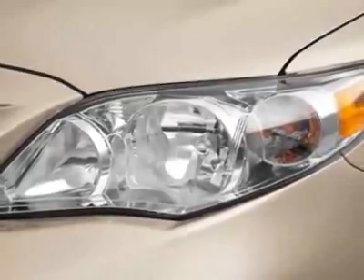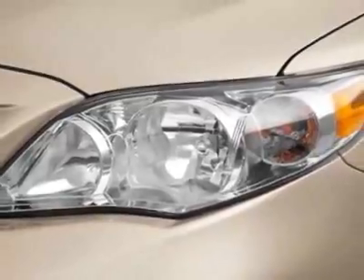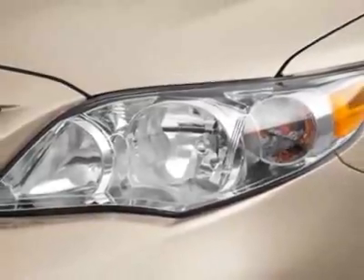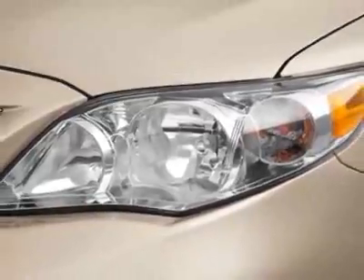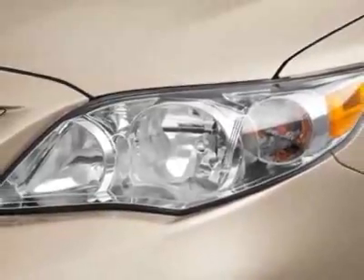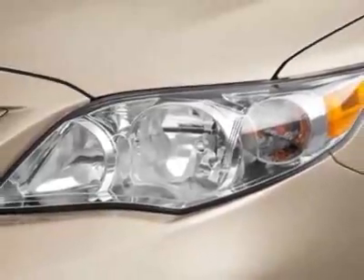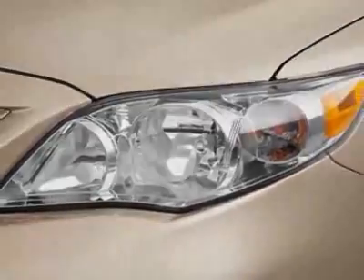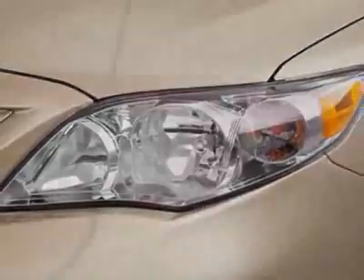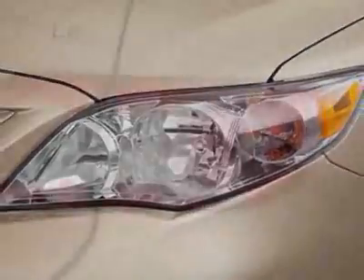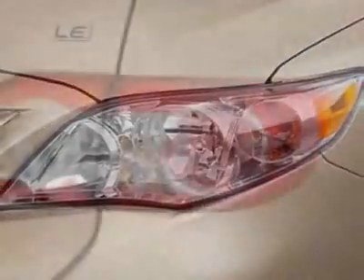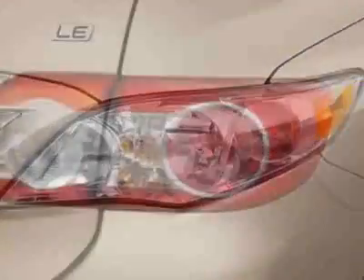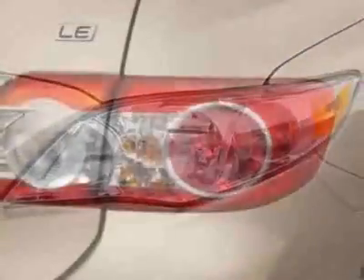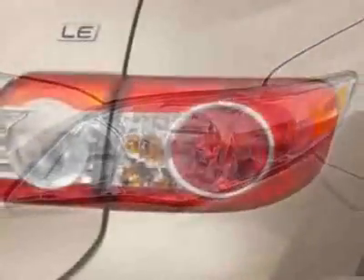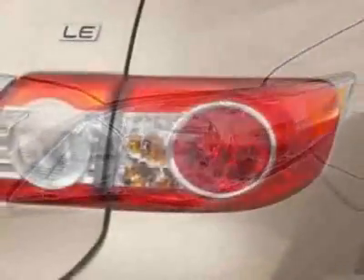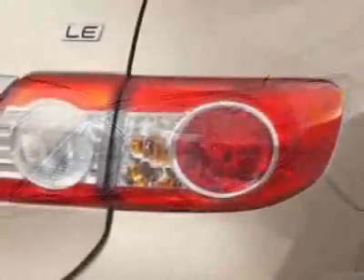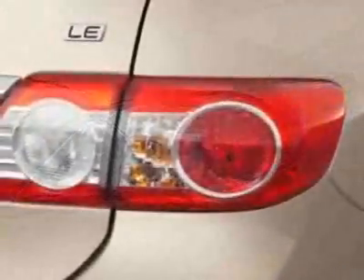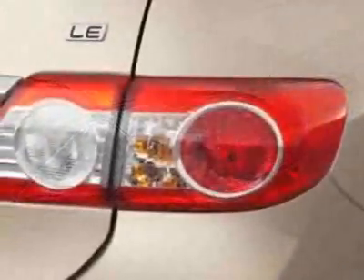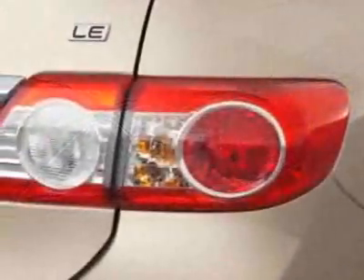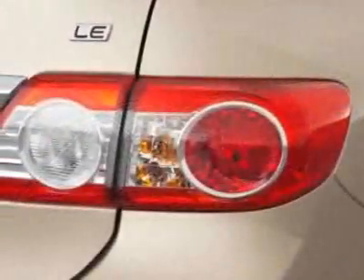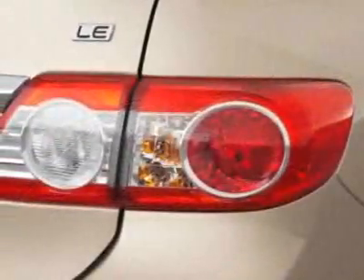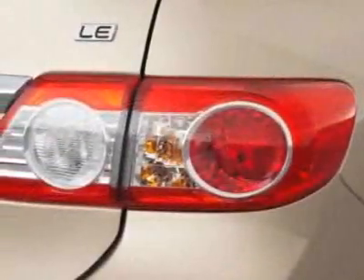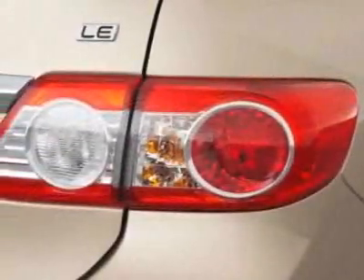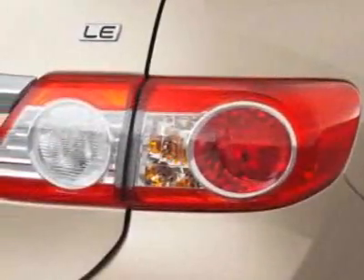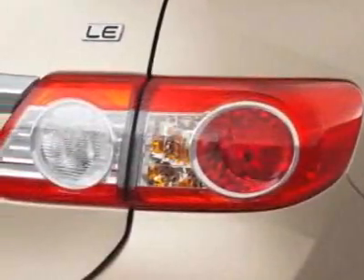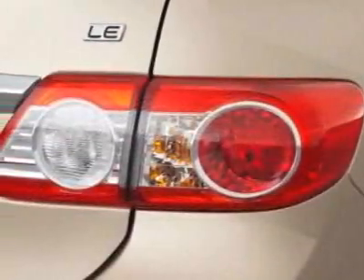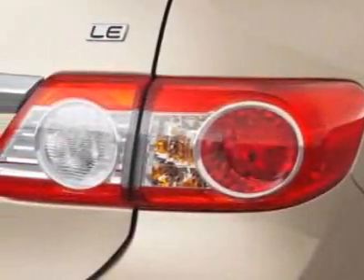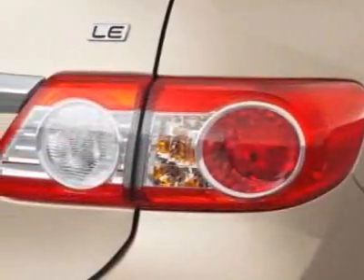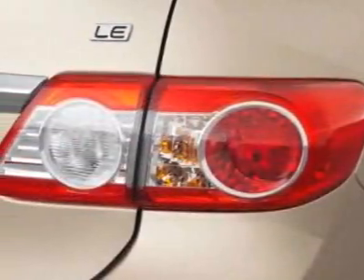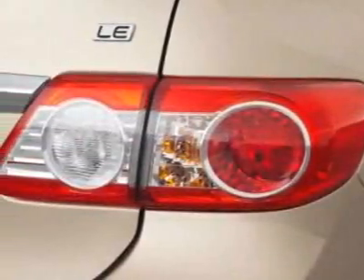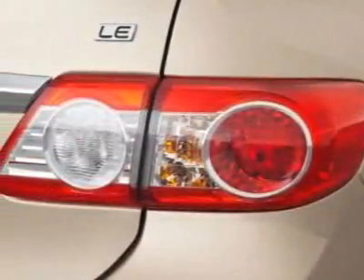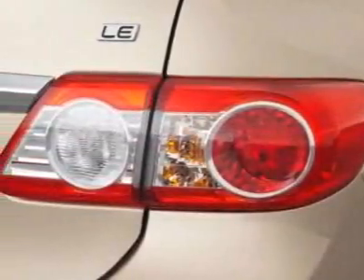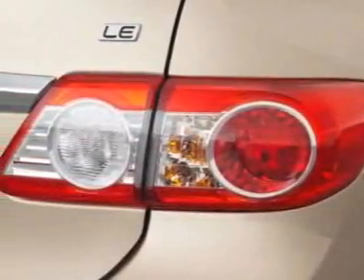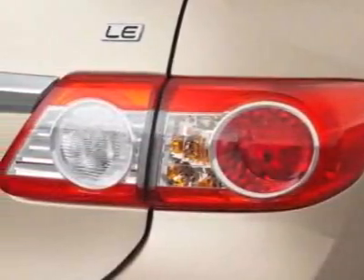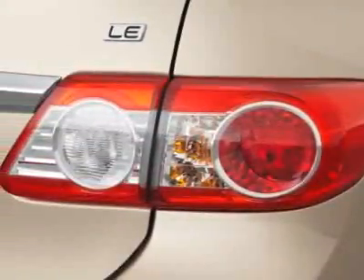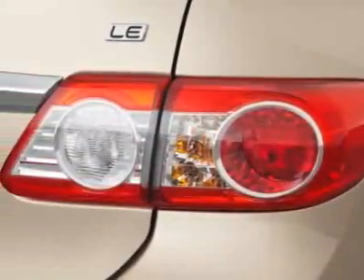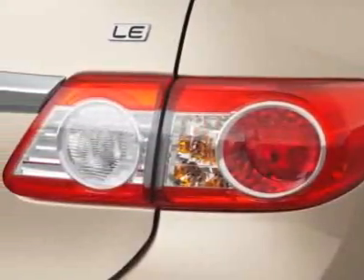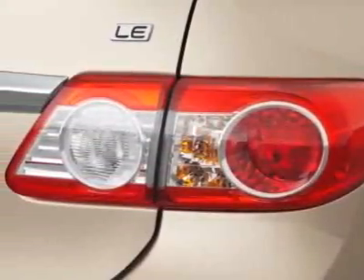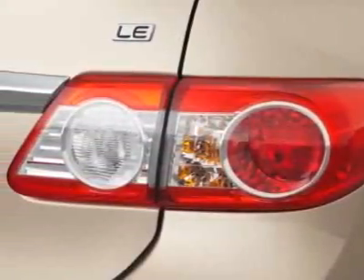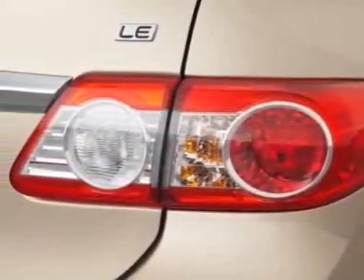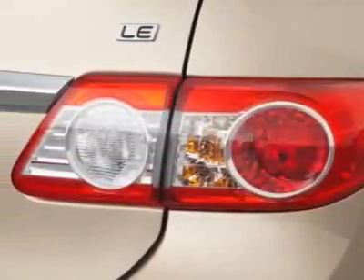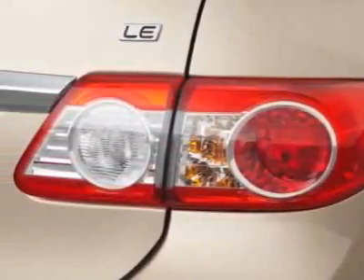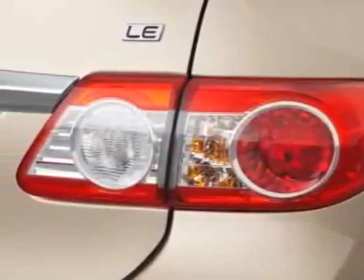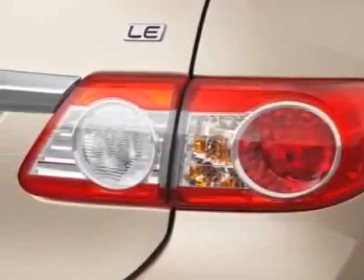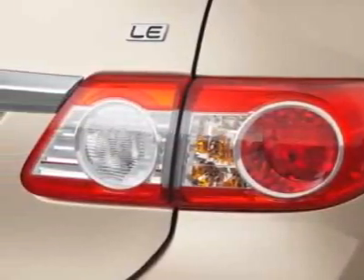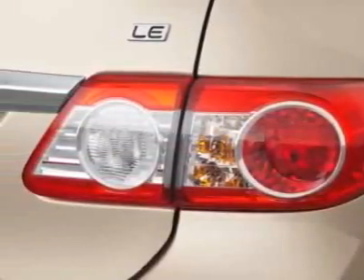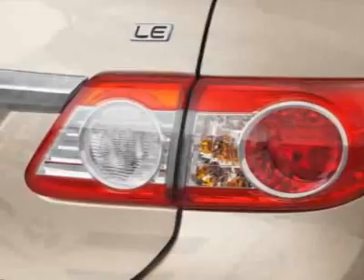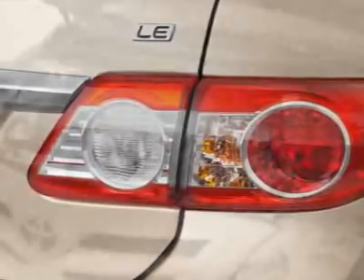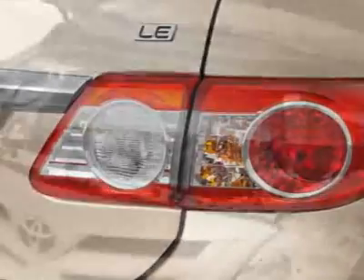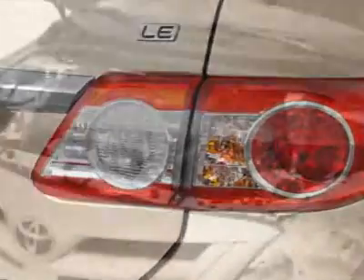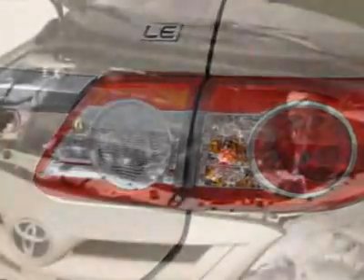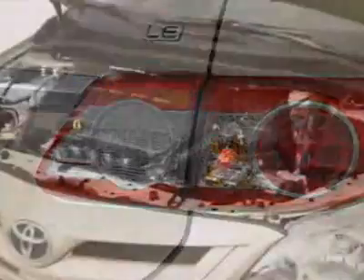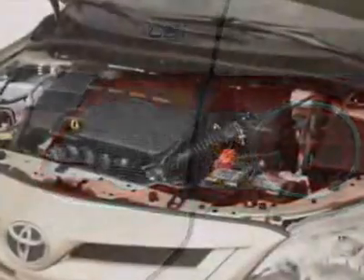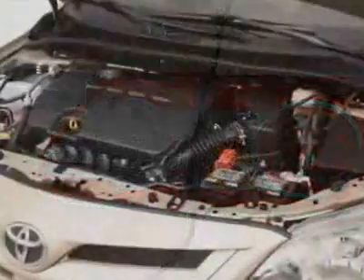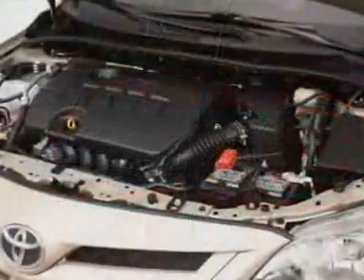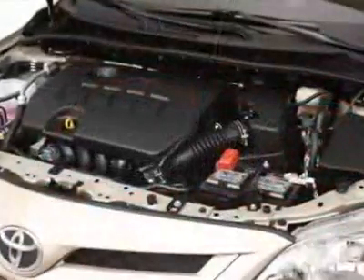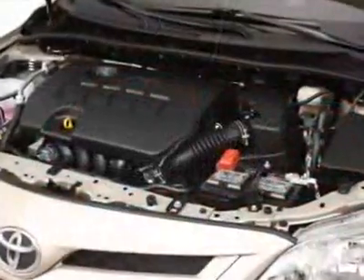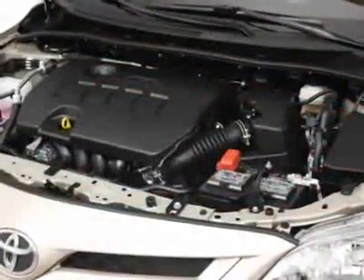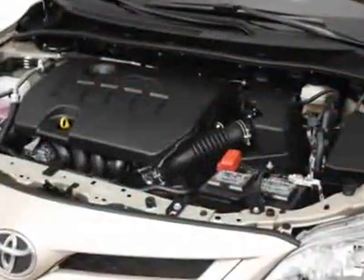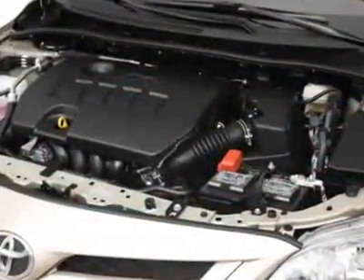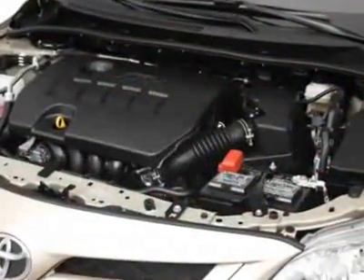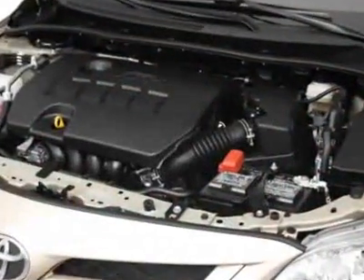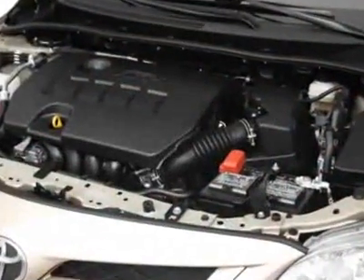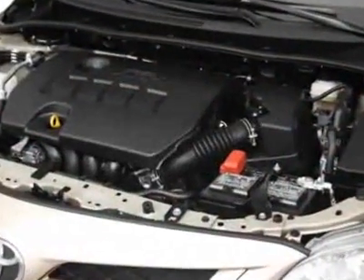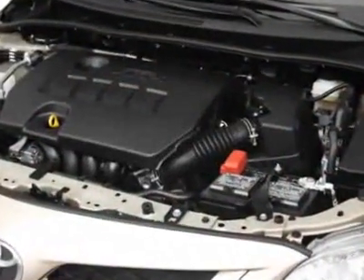This Corolla boasts a 1.8 liter inline-four engine and has an unspecified transmission.